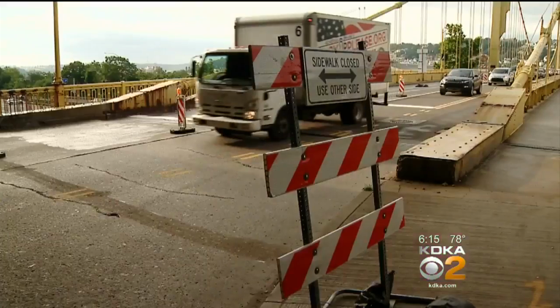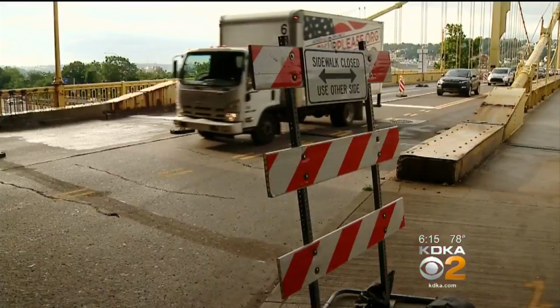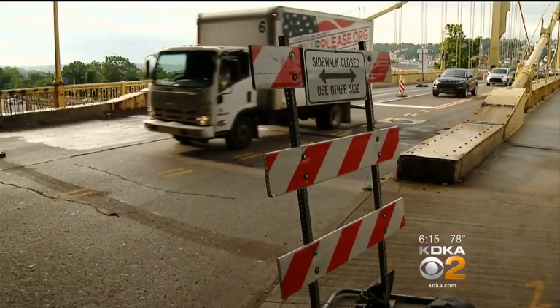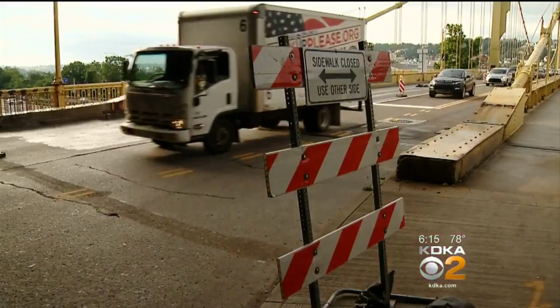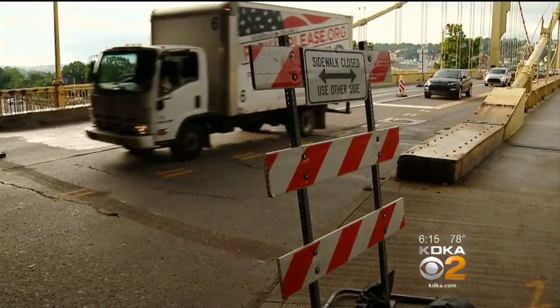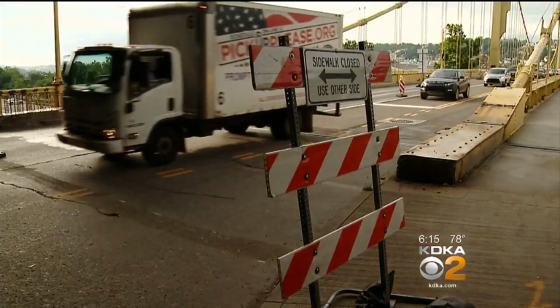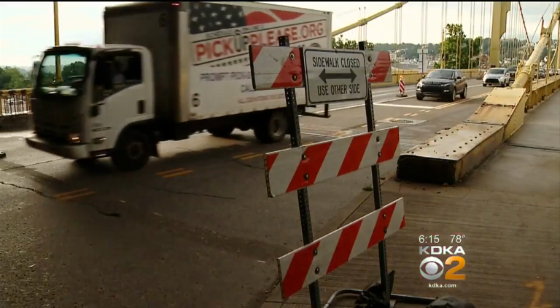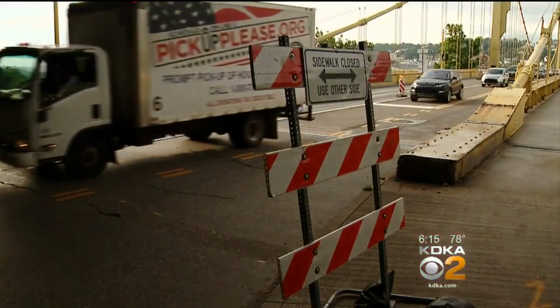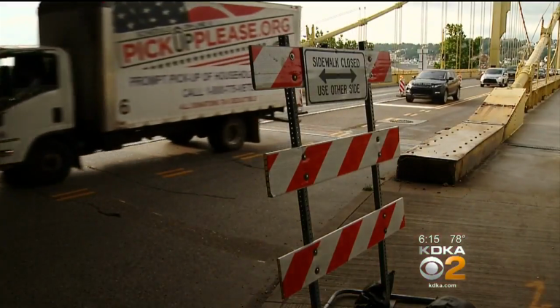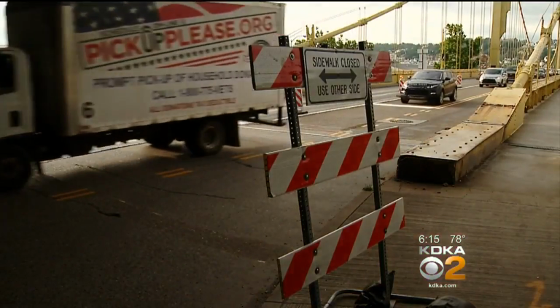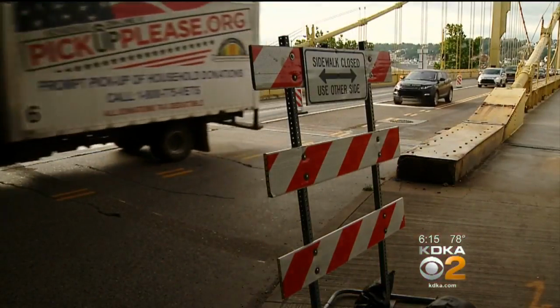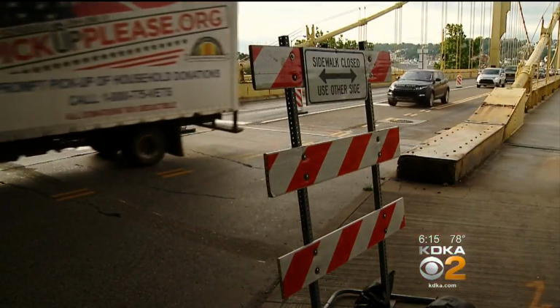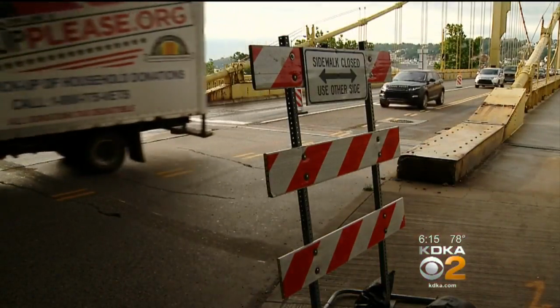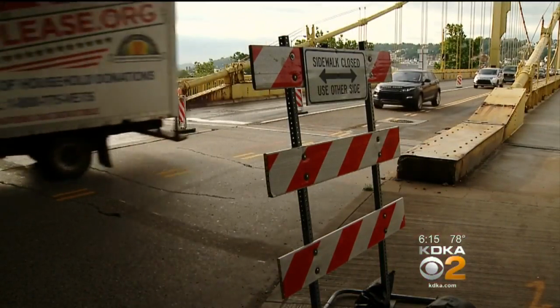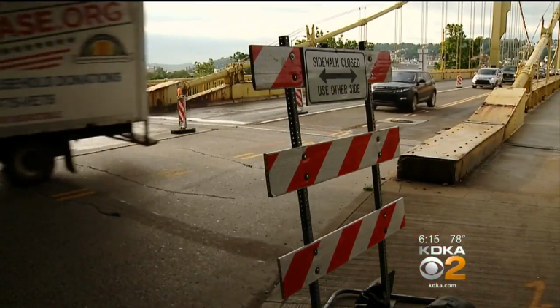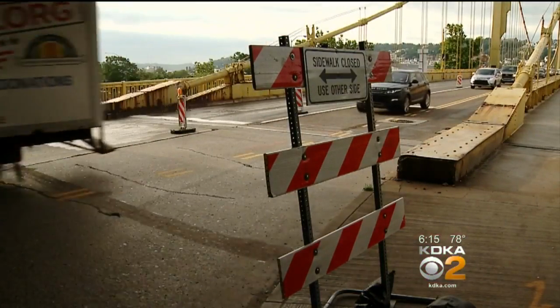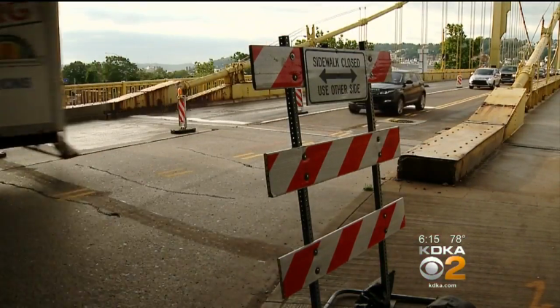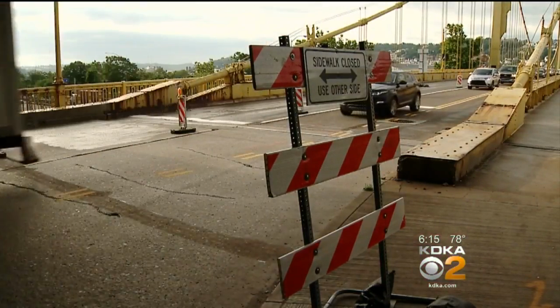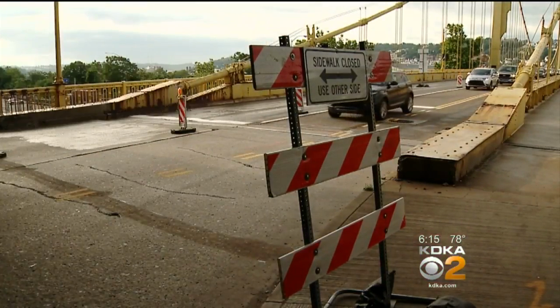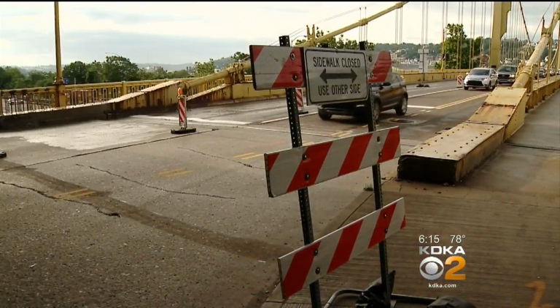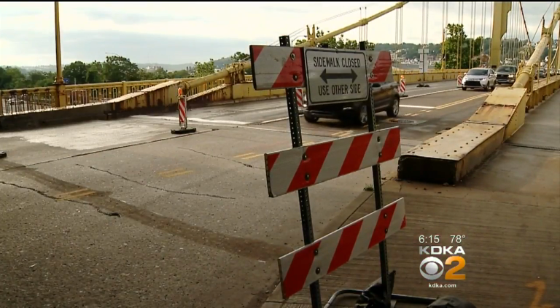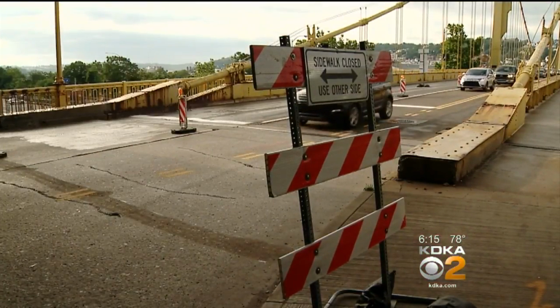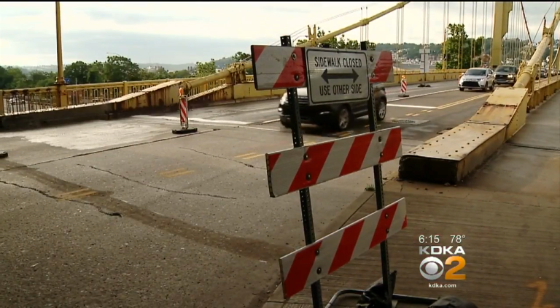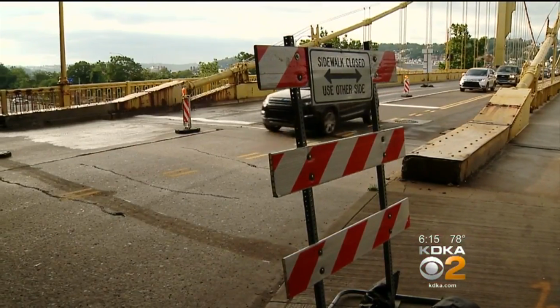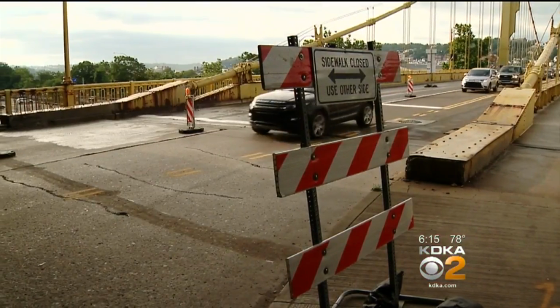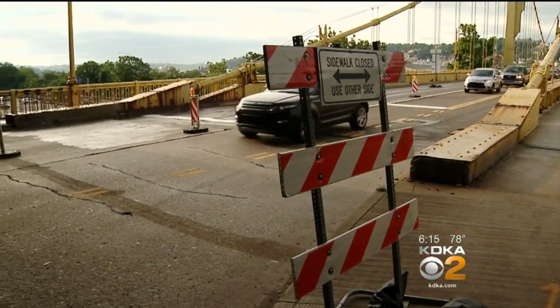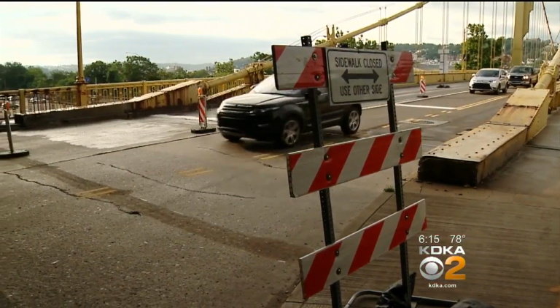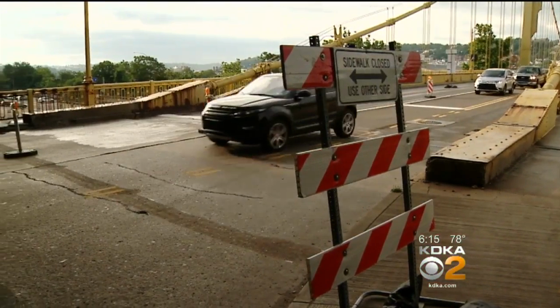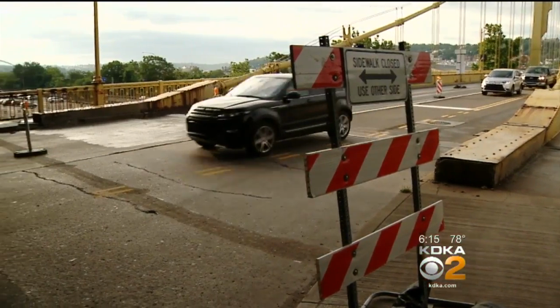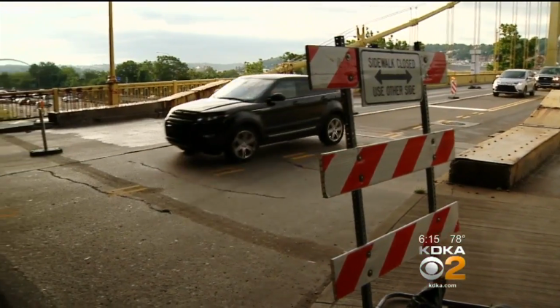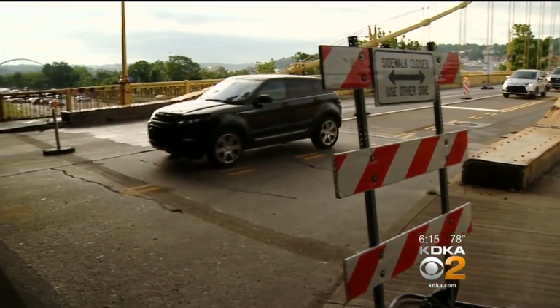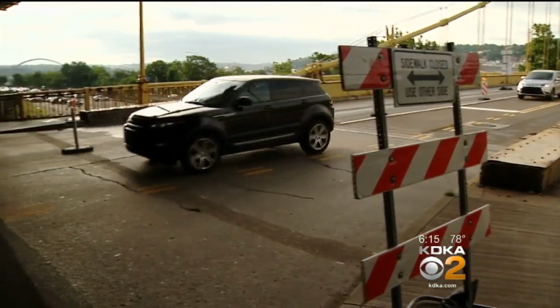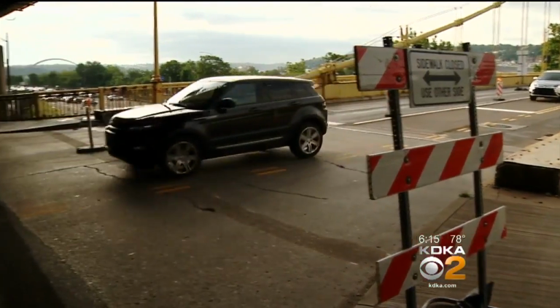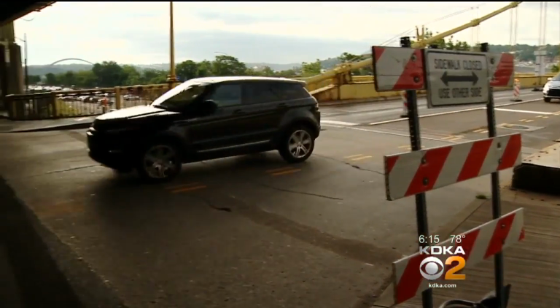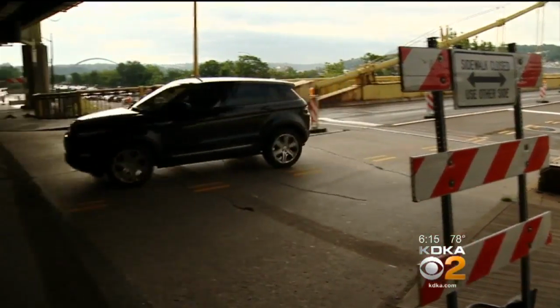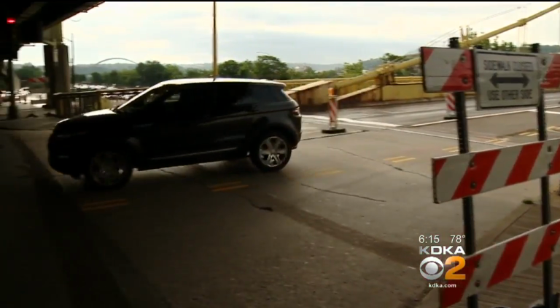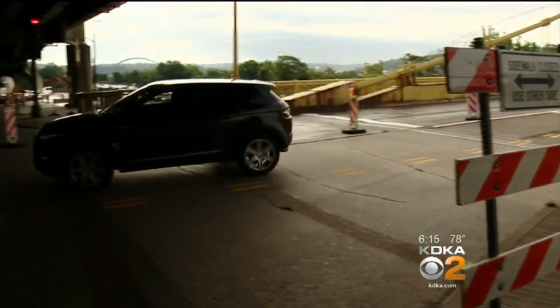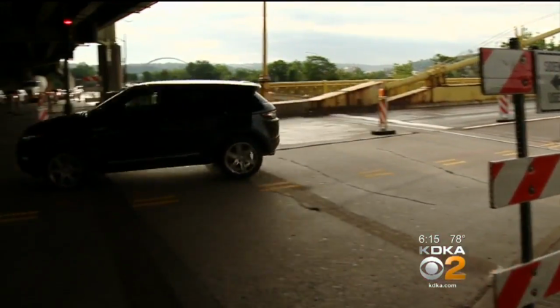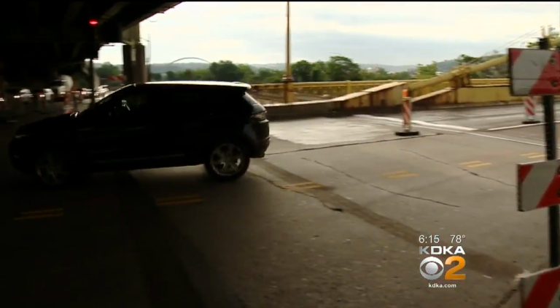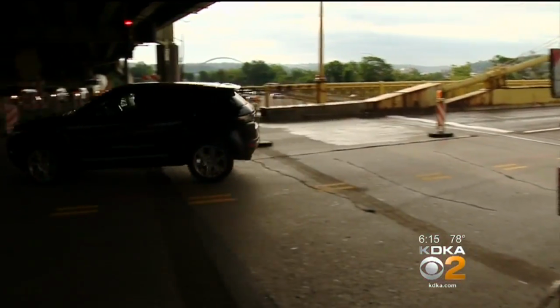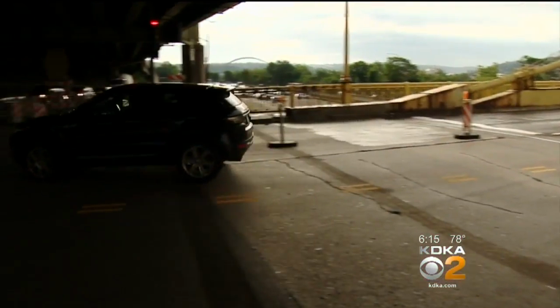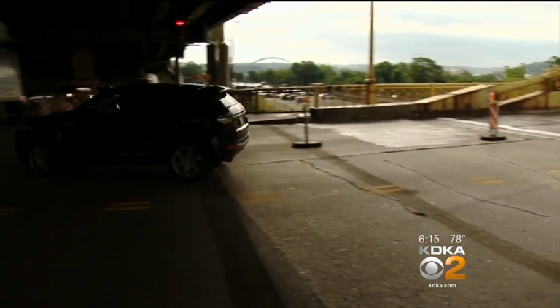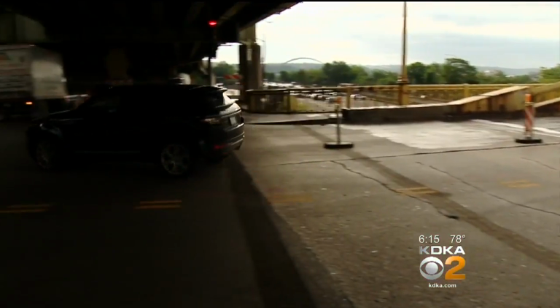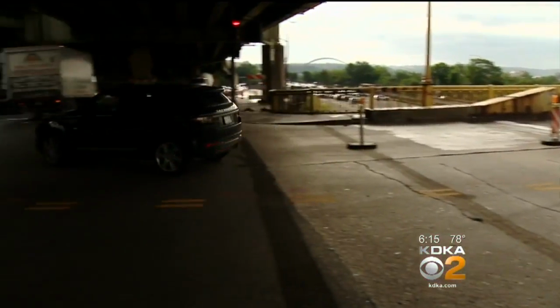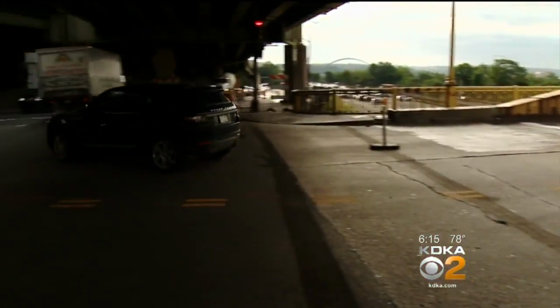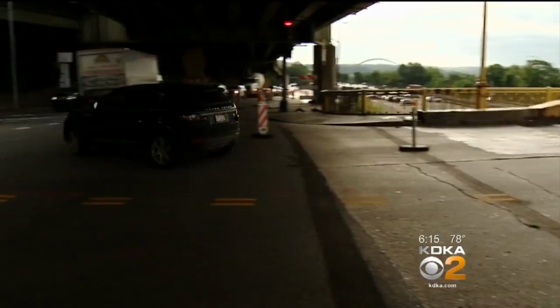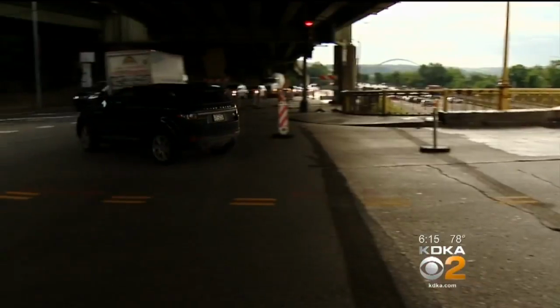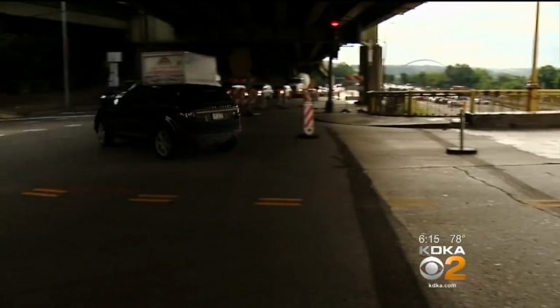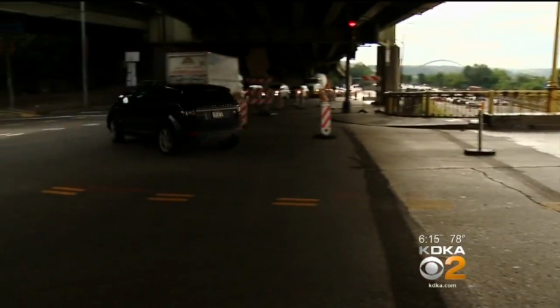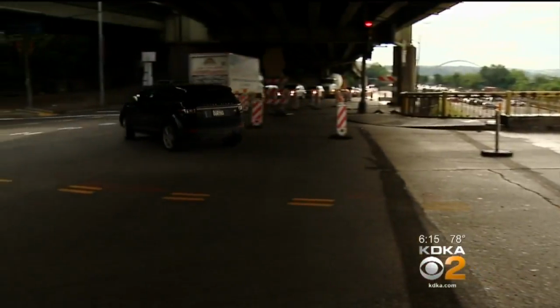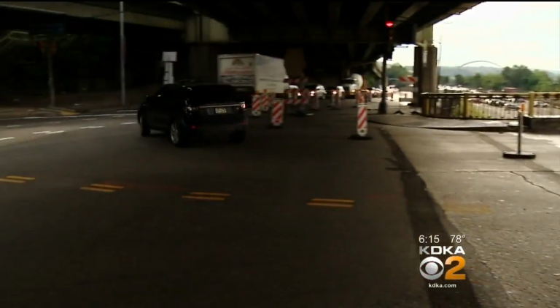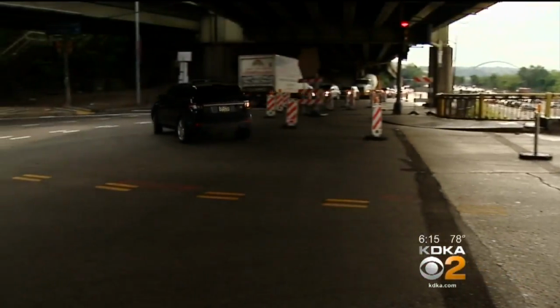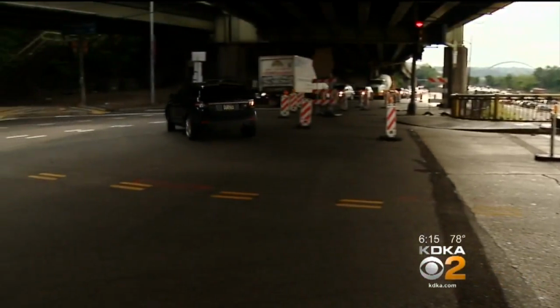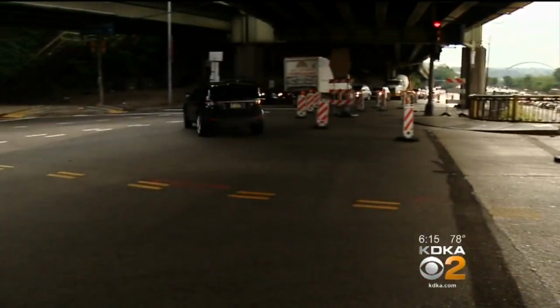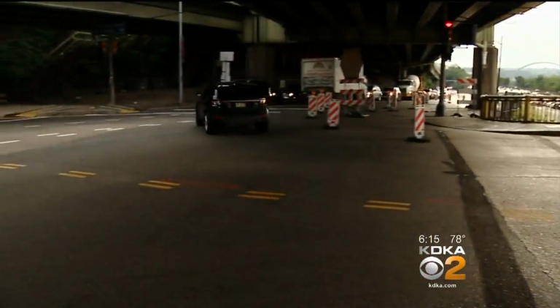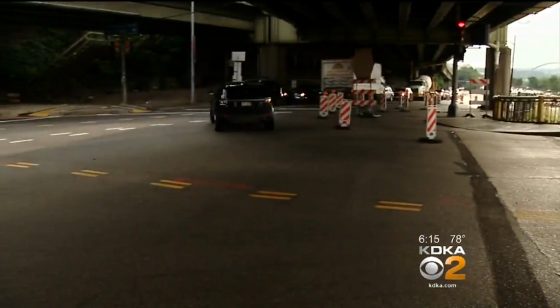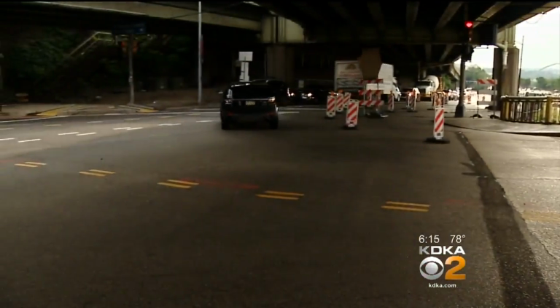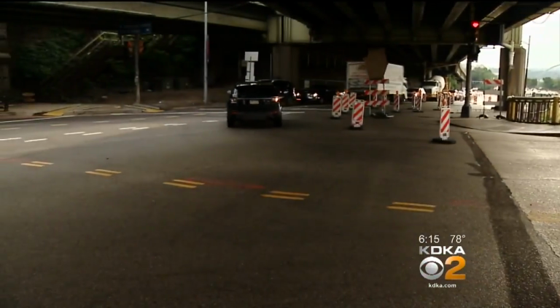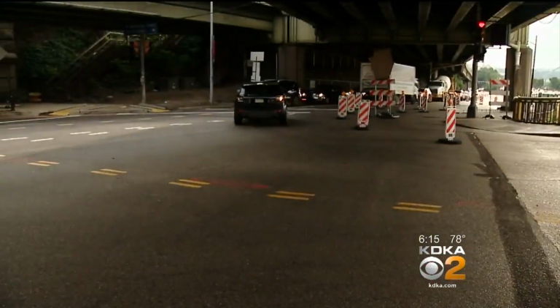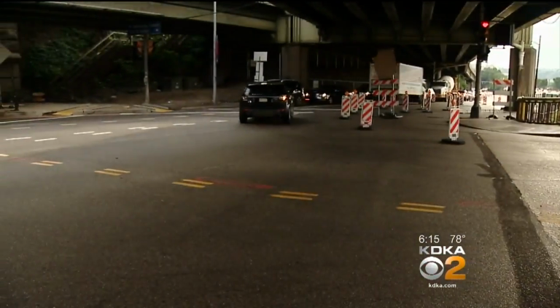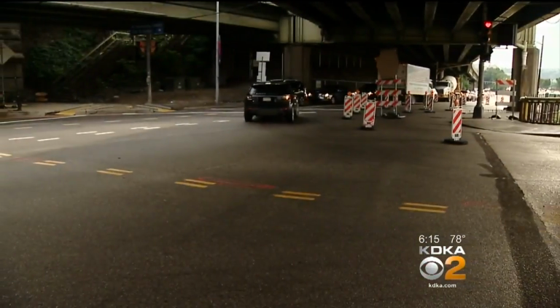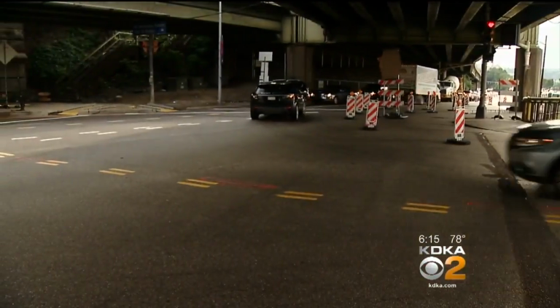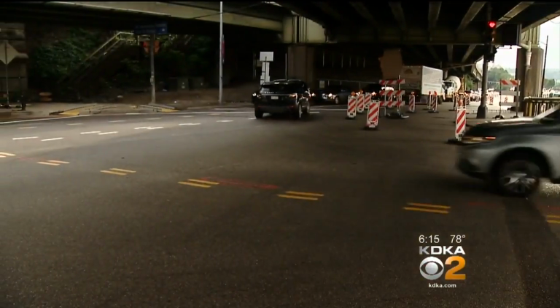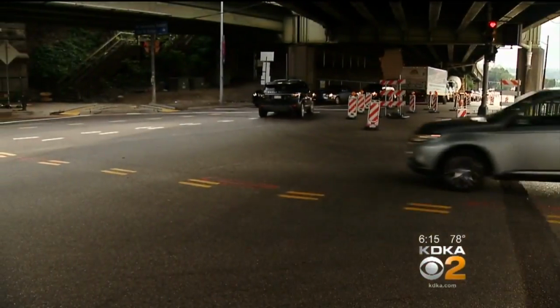The bridge is down to one lane in each direction. There are turning restrictions for 2nd Avenue, plus there's a truck detour.